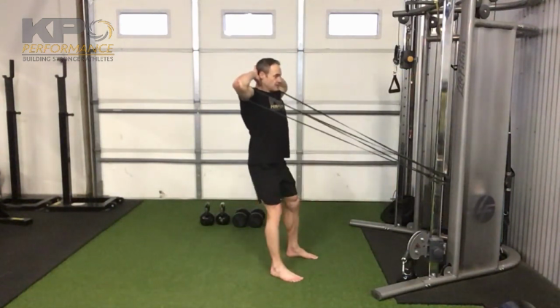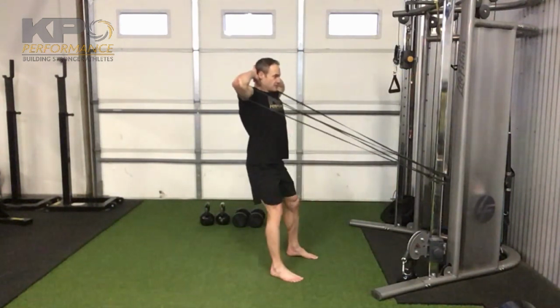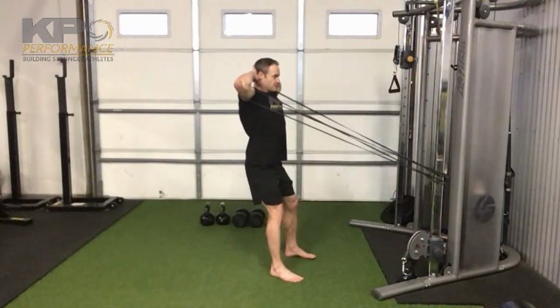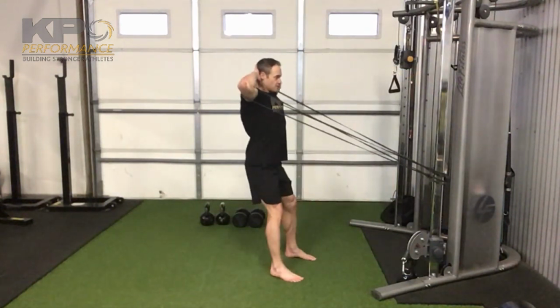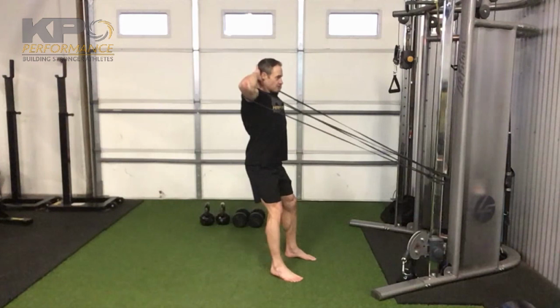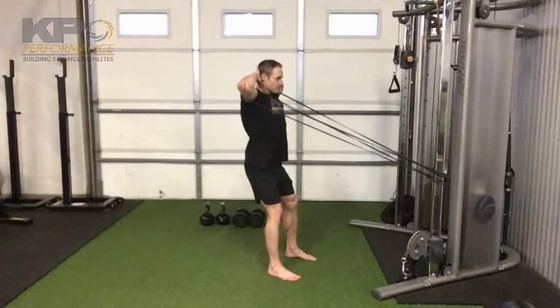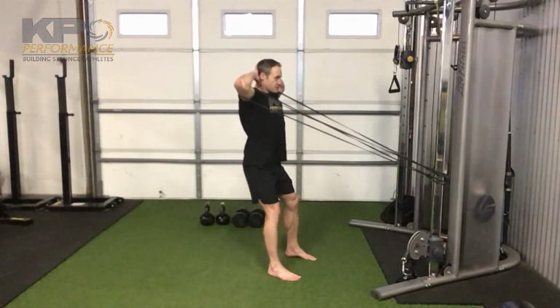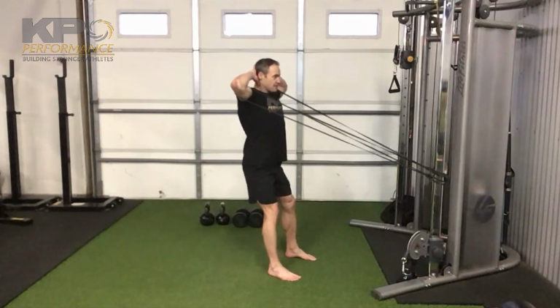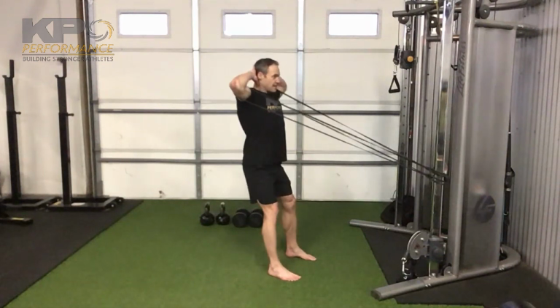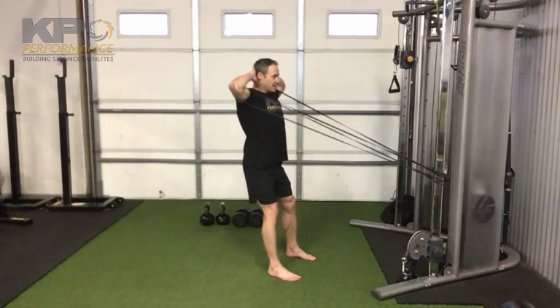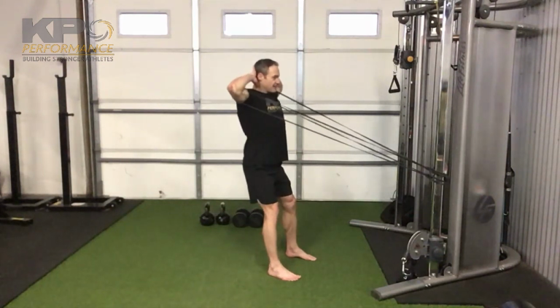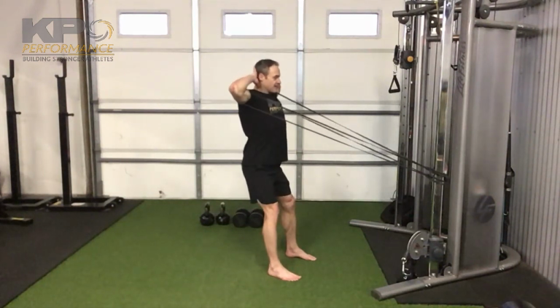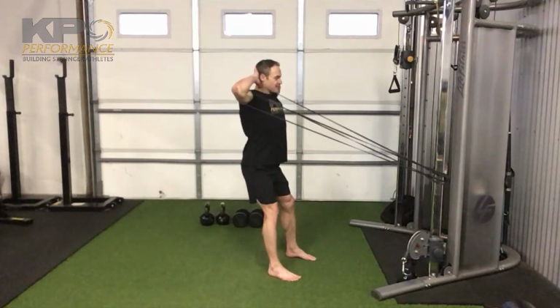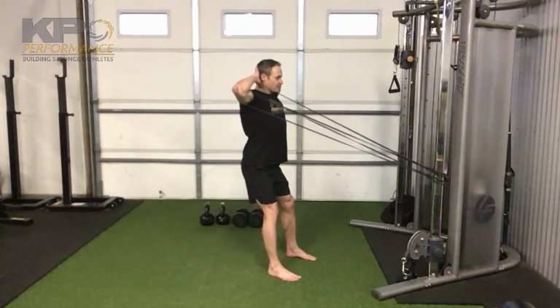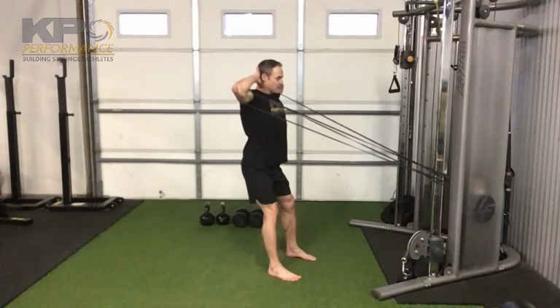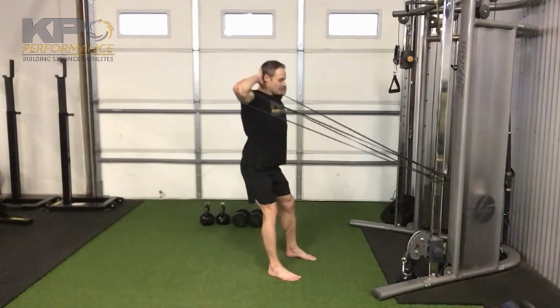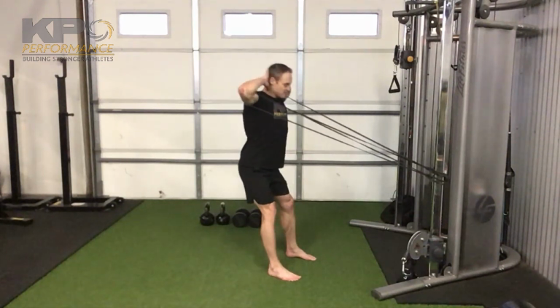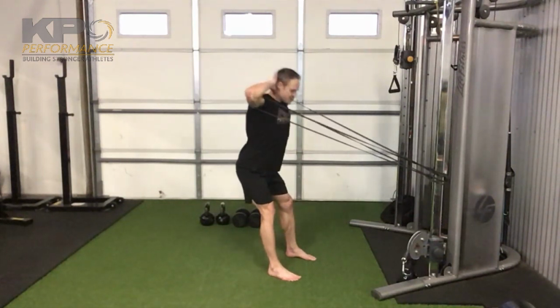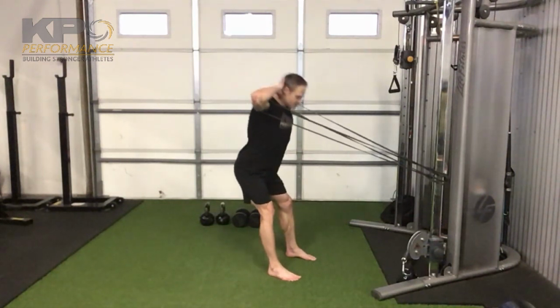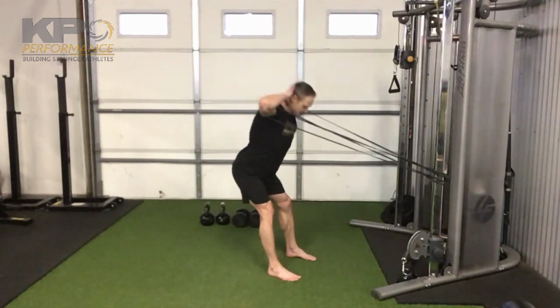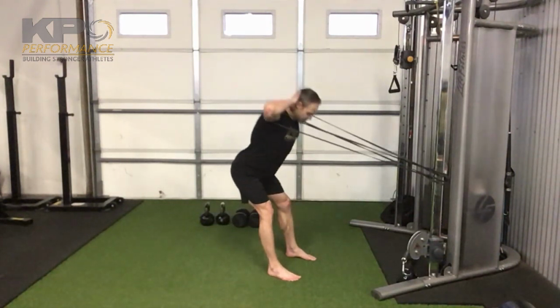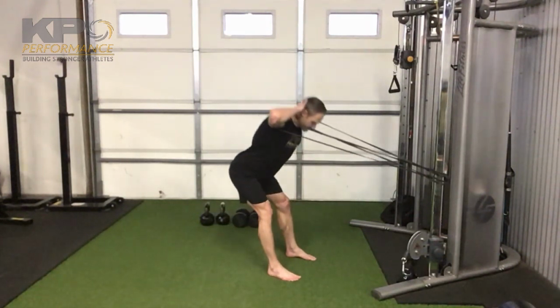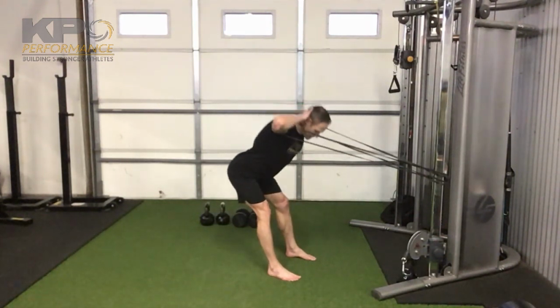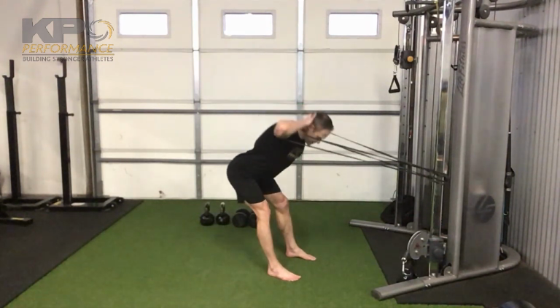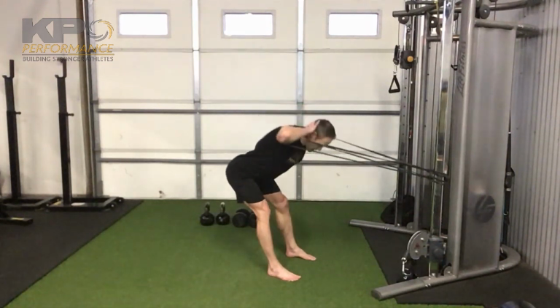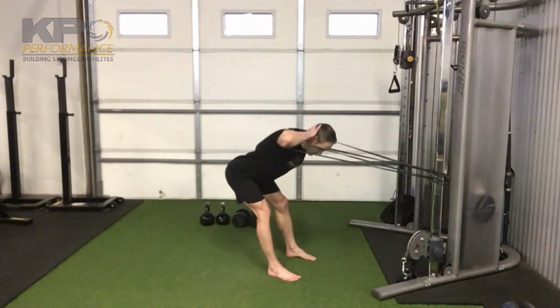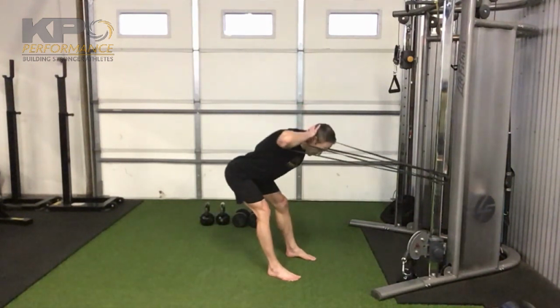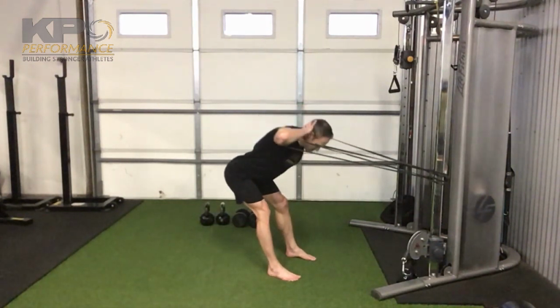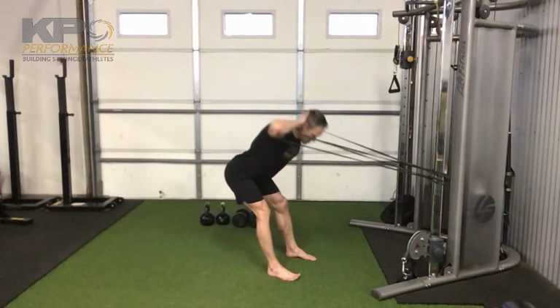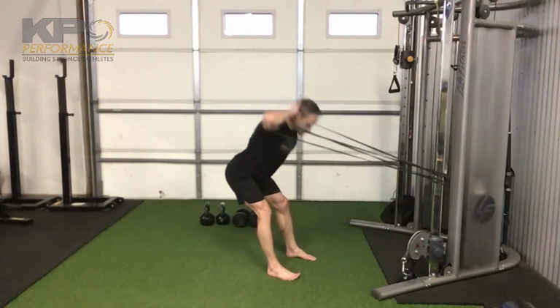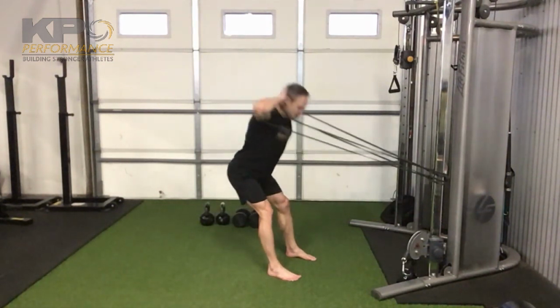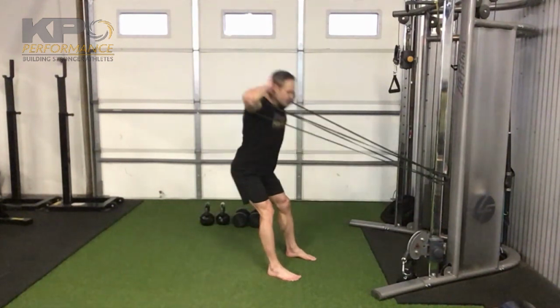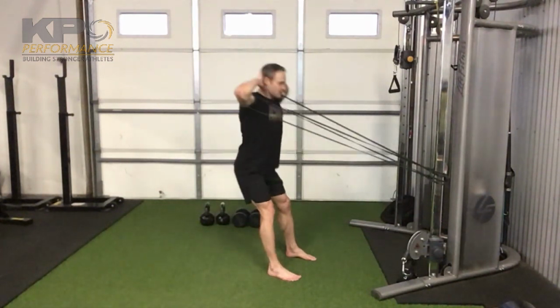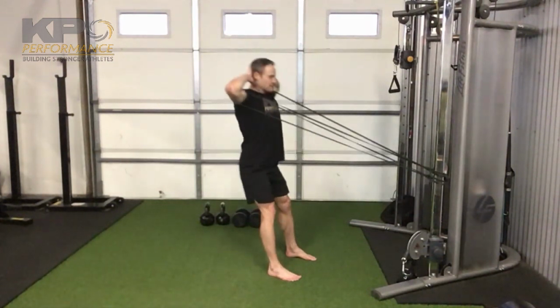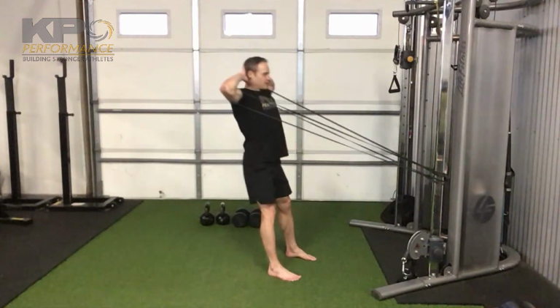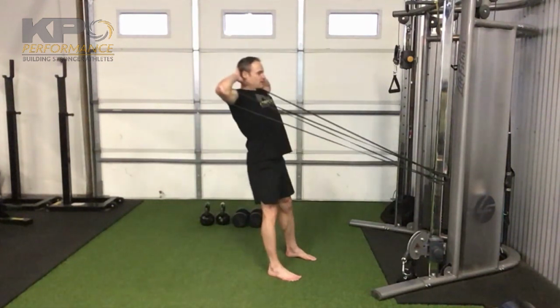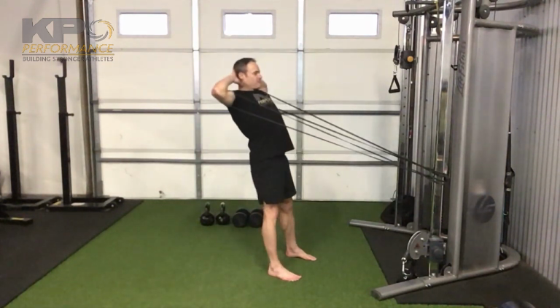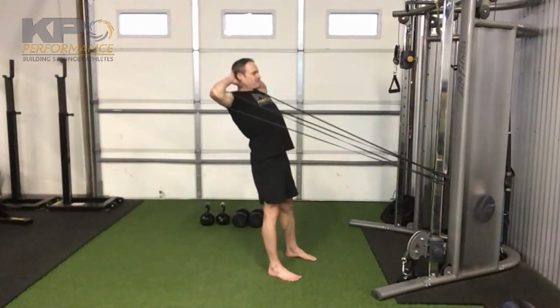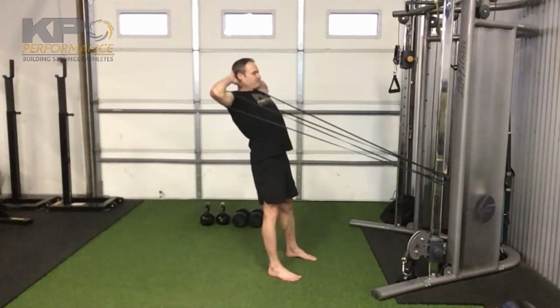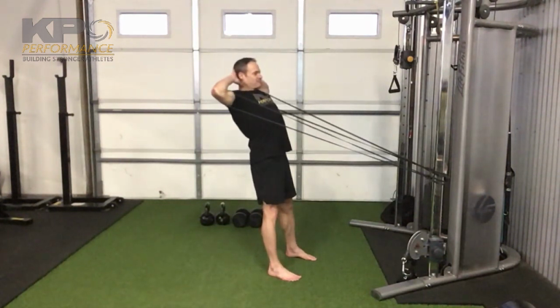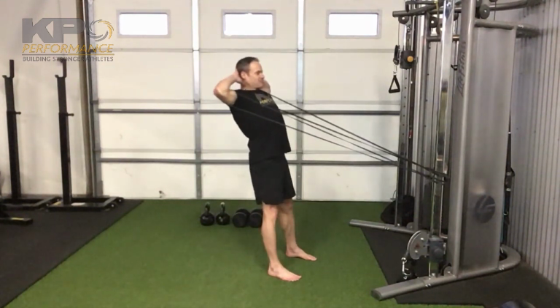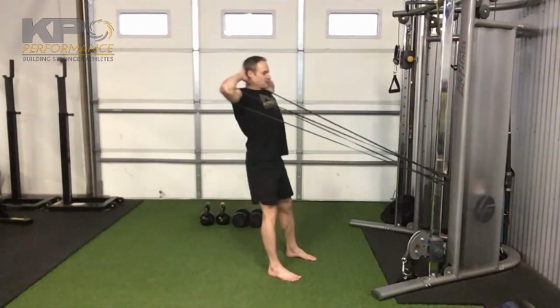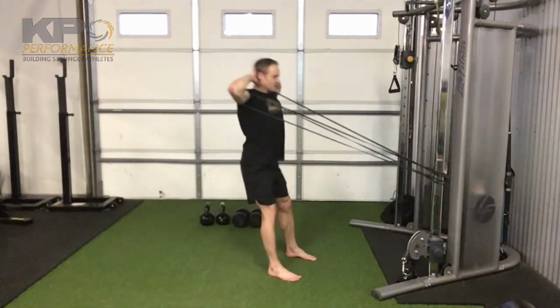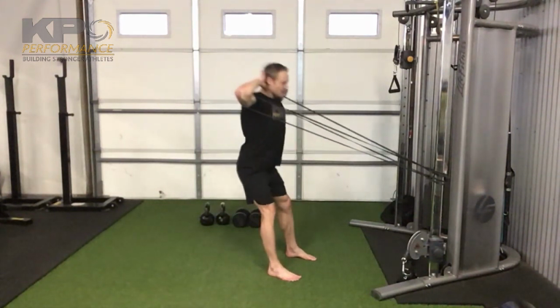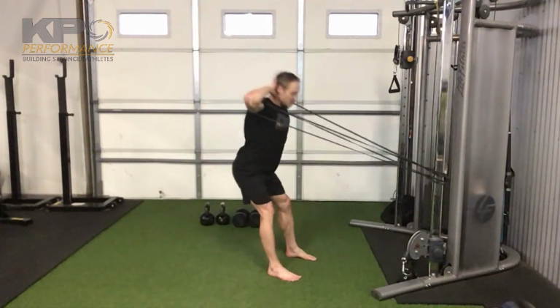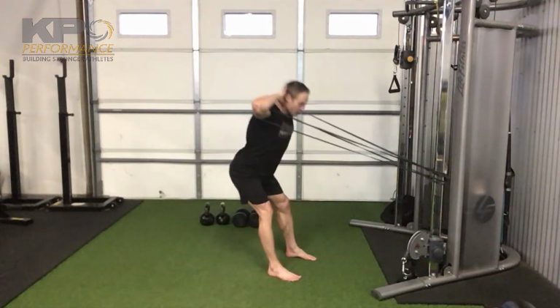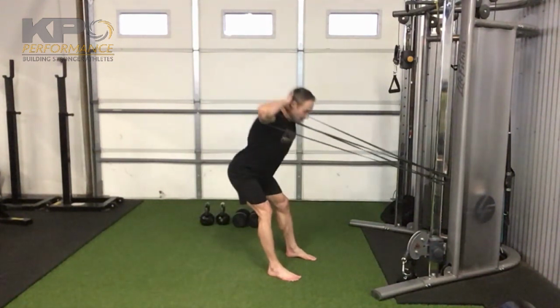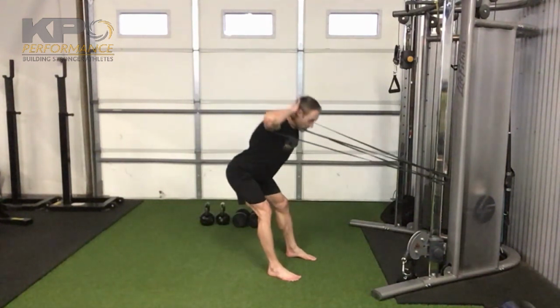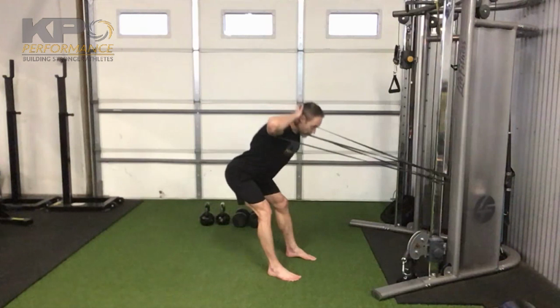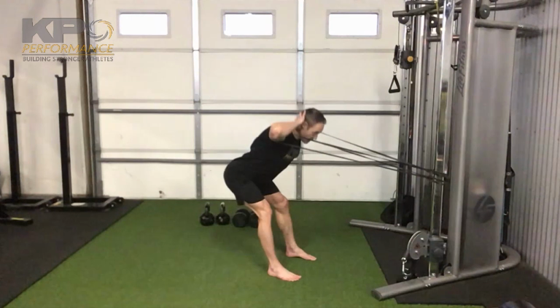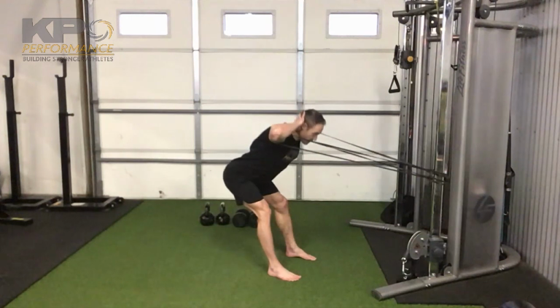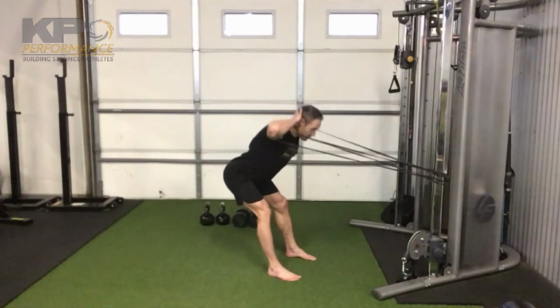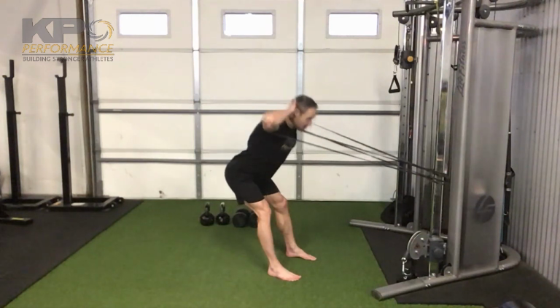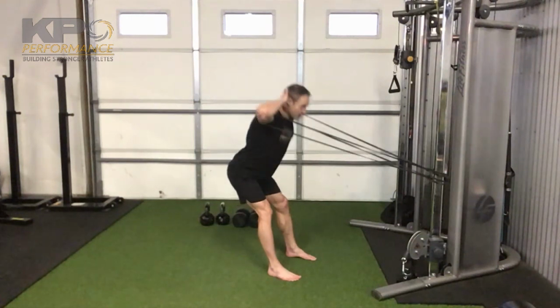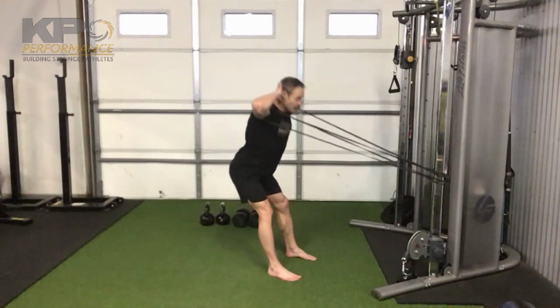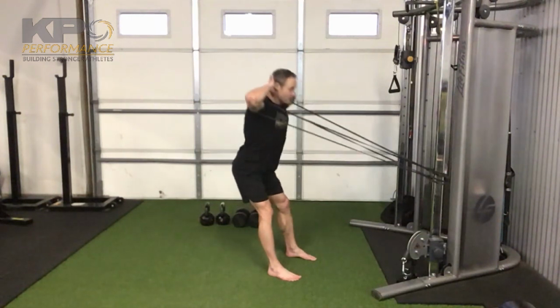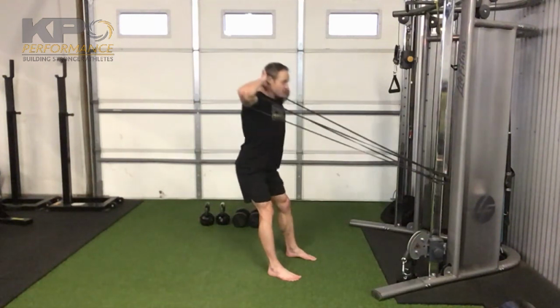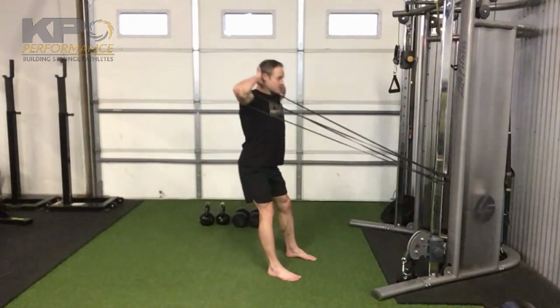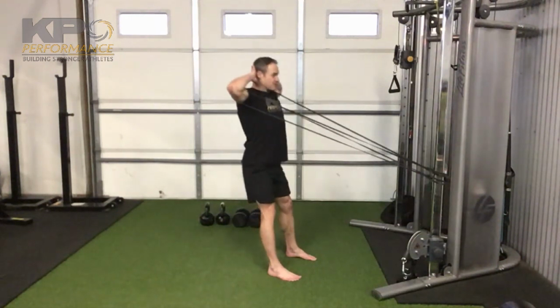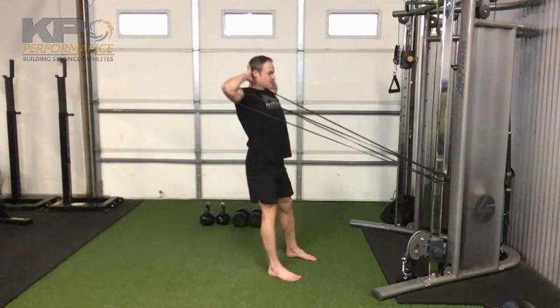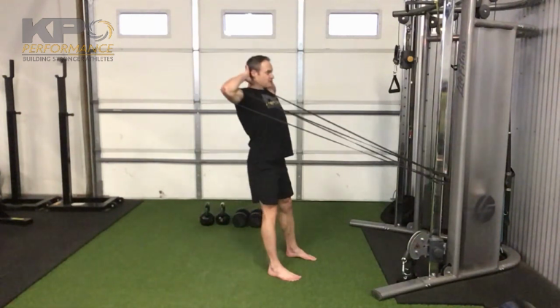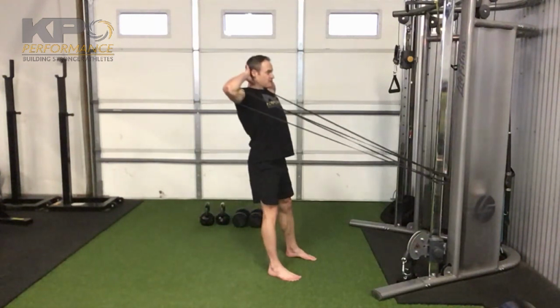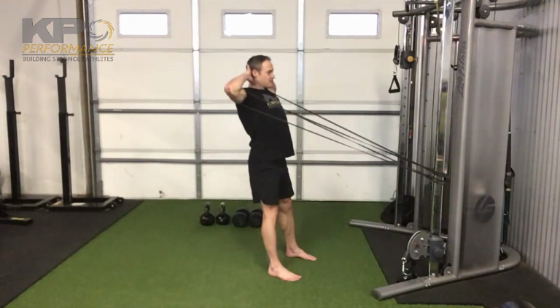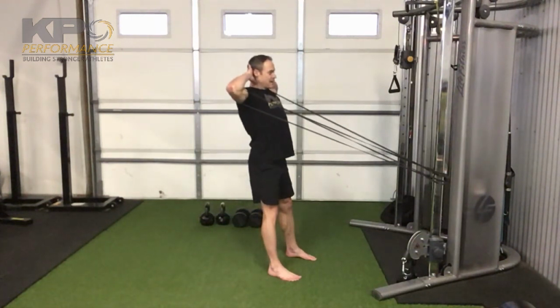I'm going to start out in the double leg position — hip hinge, come up. Really think about keeping your elbows driven back.